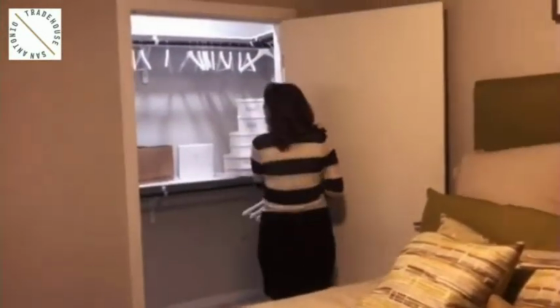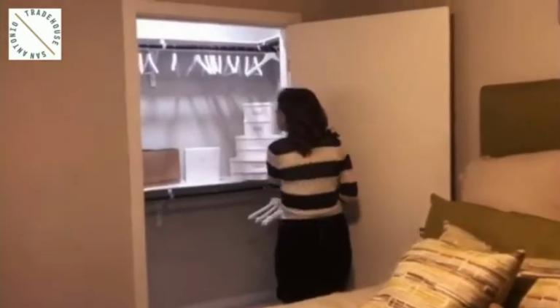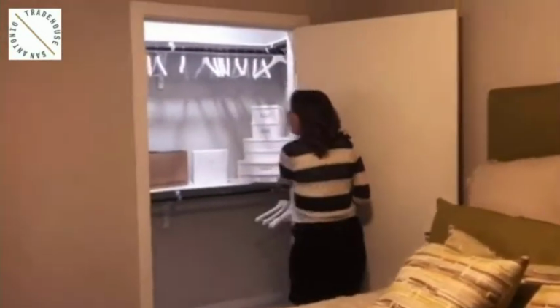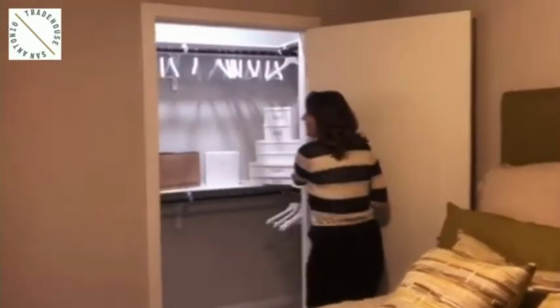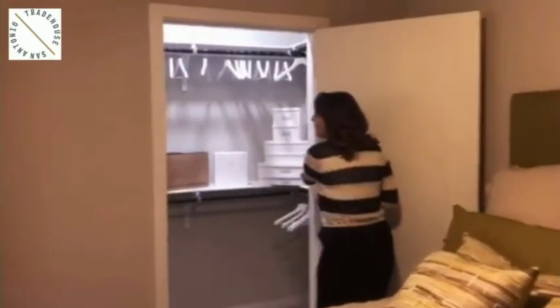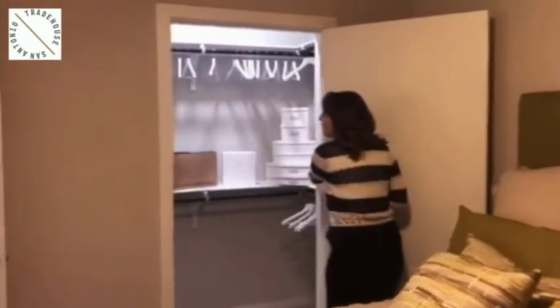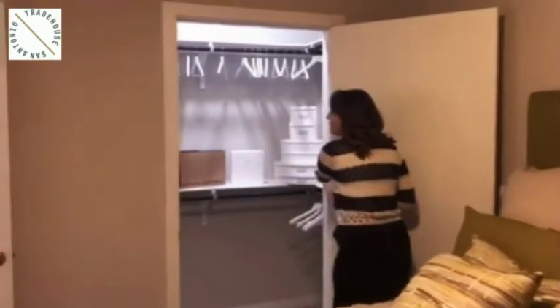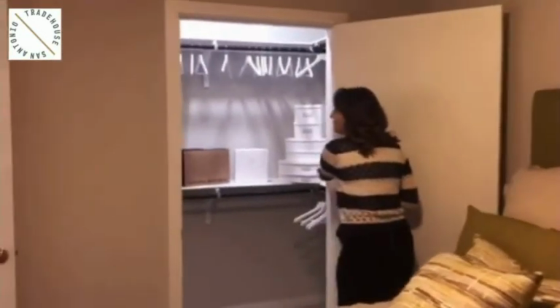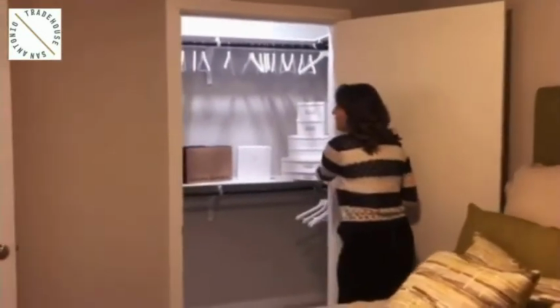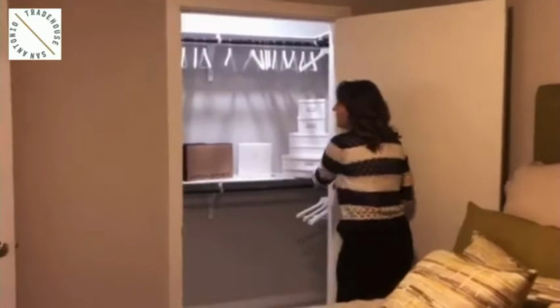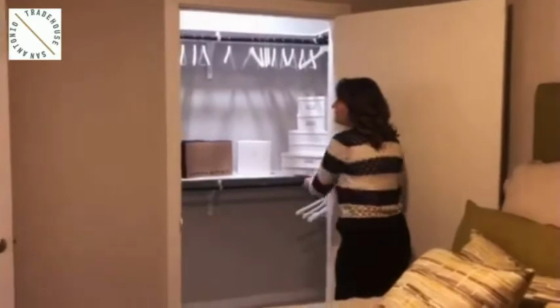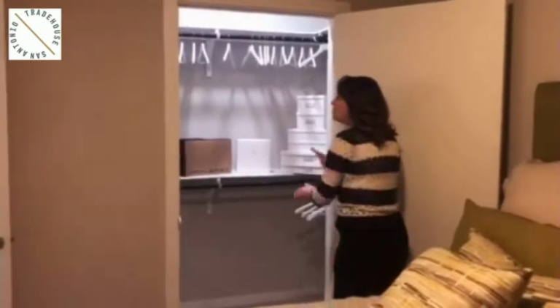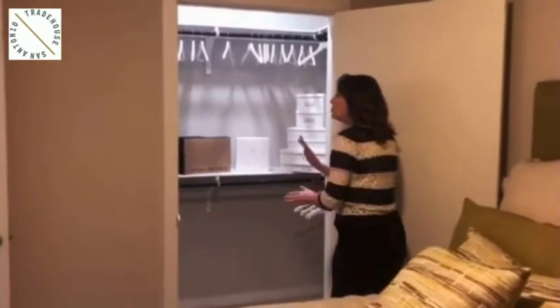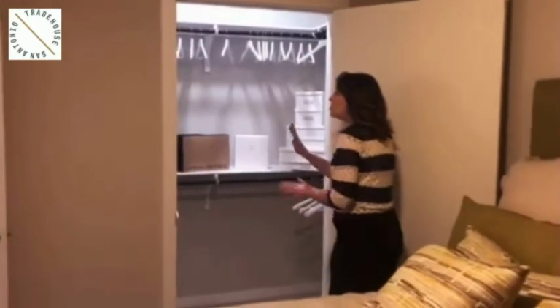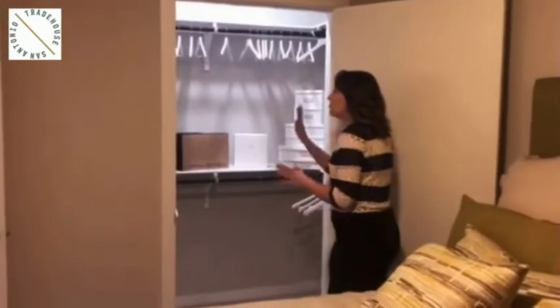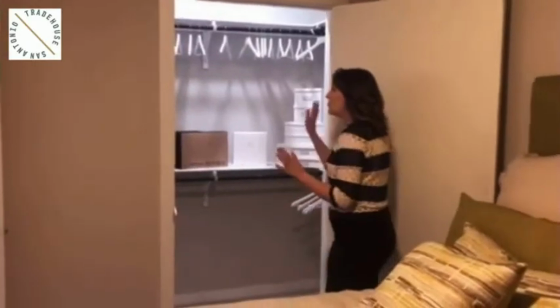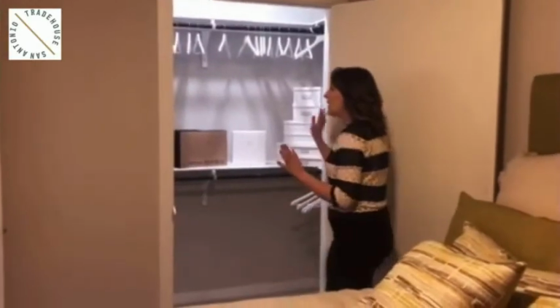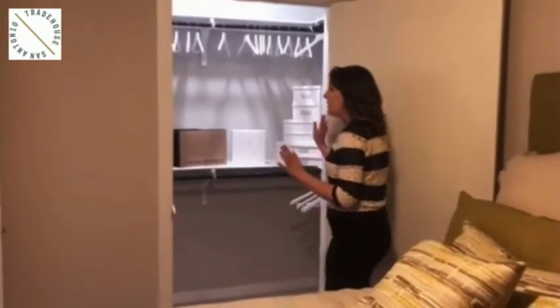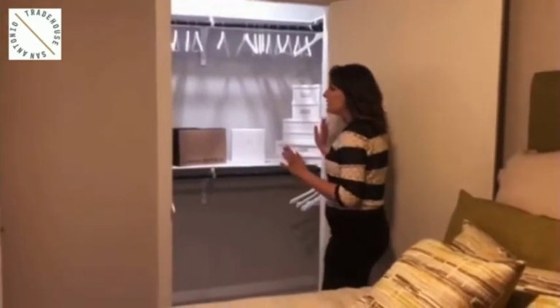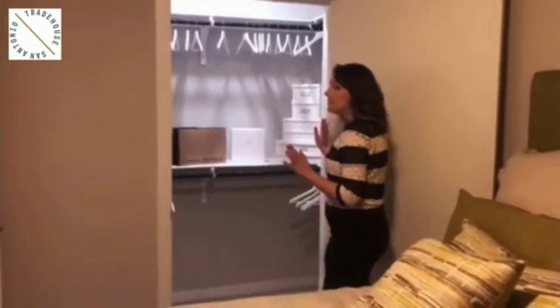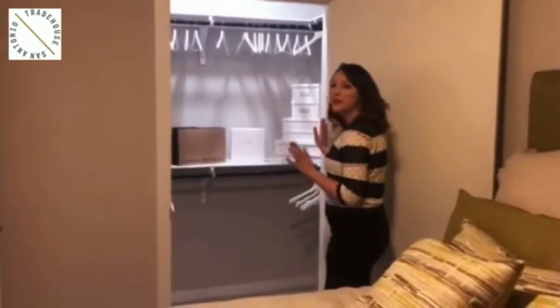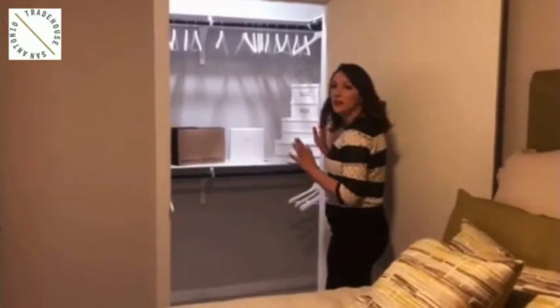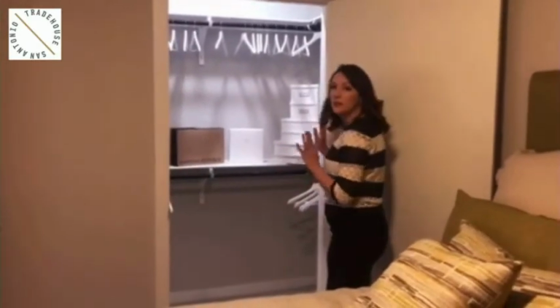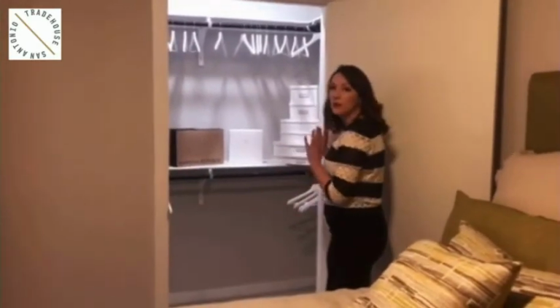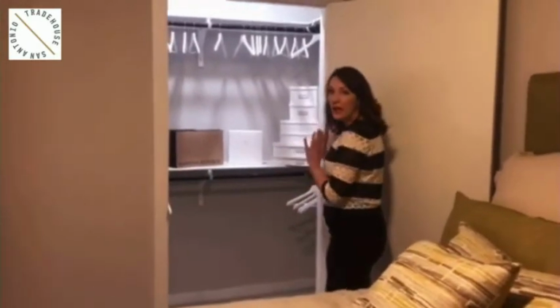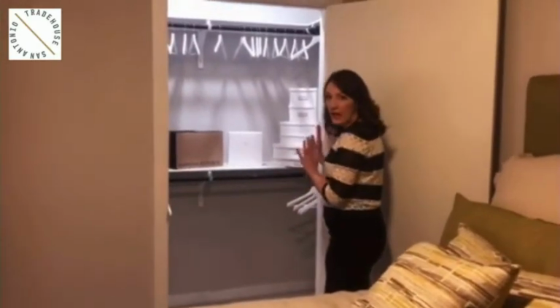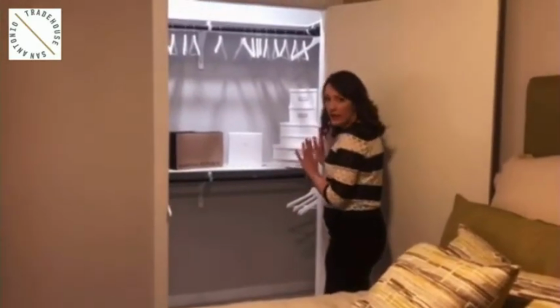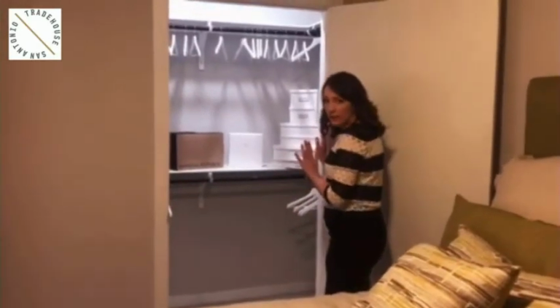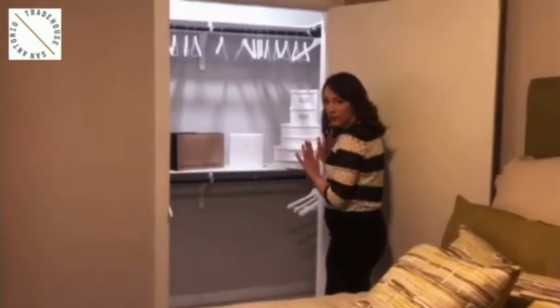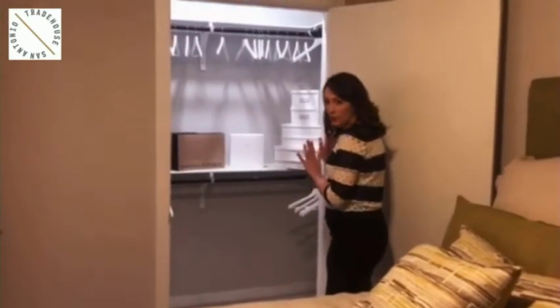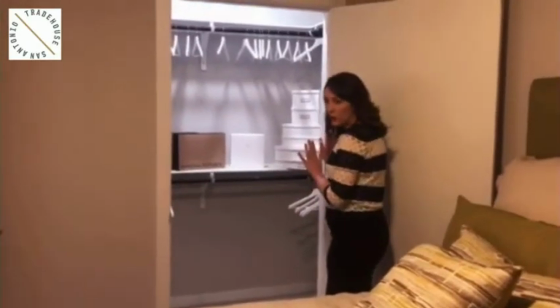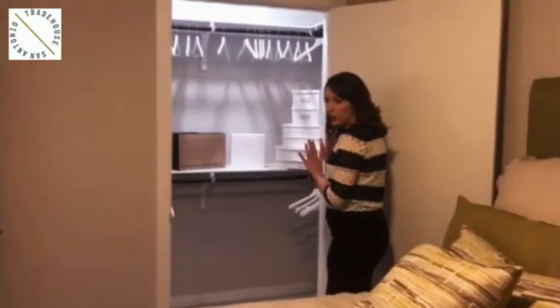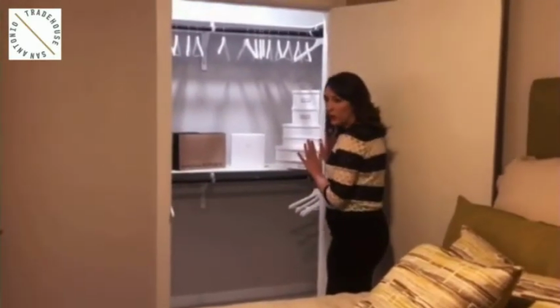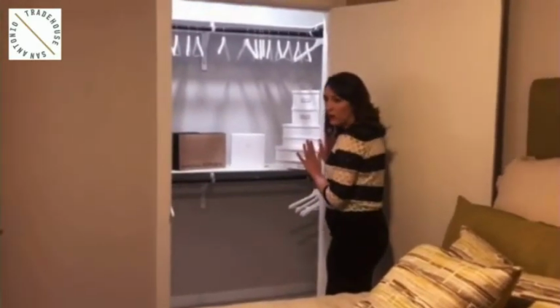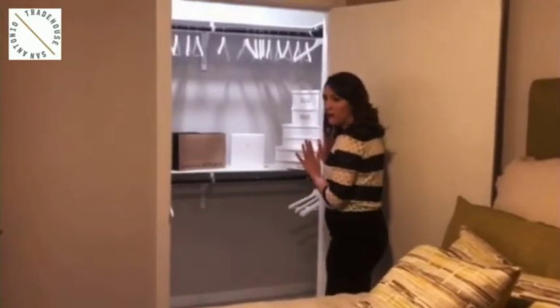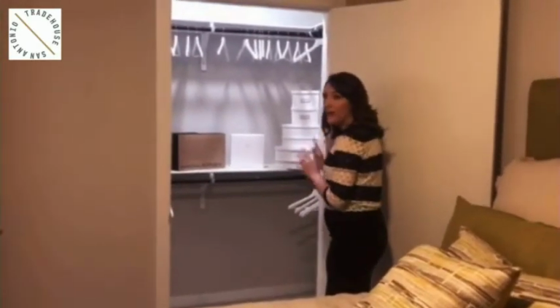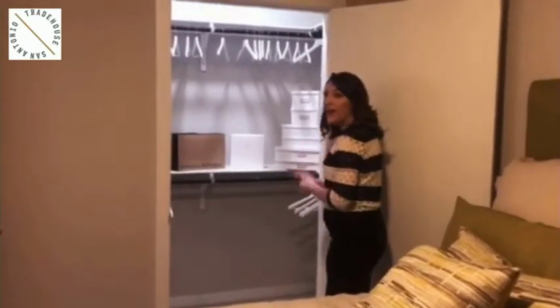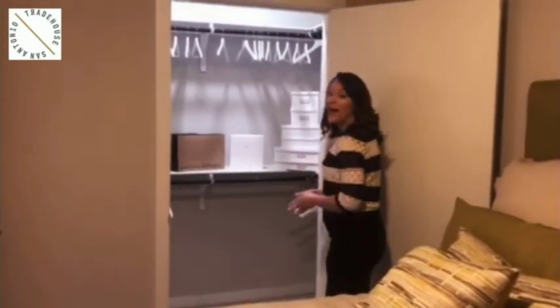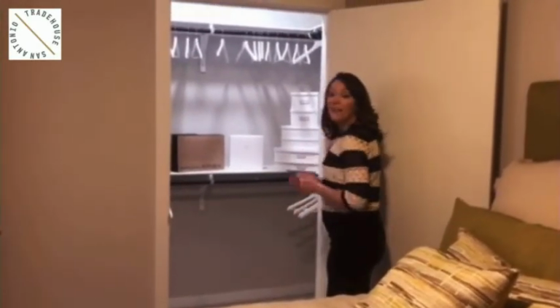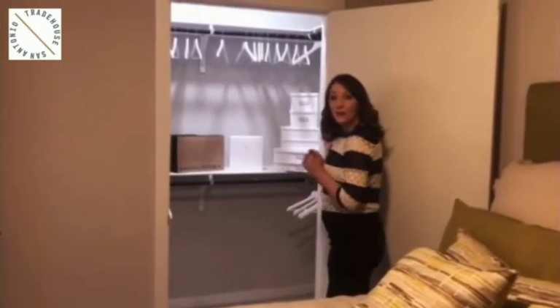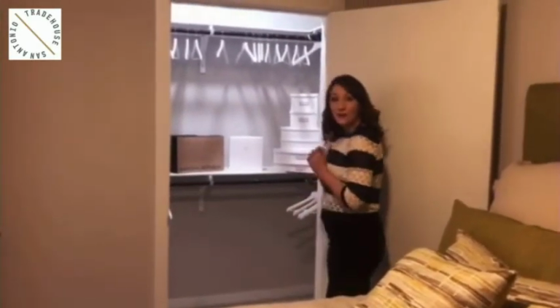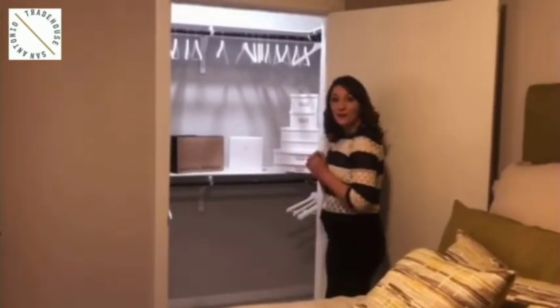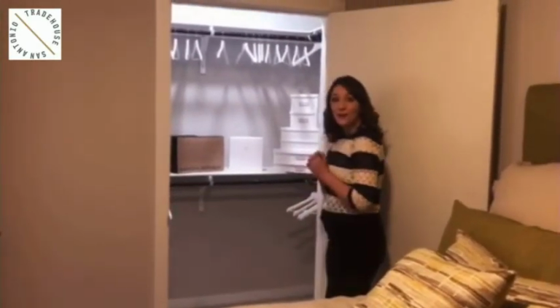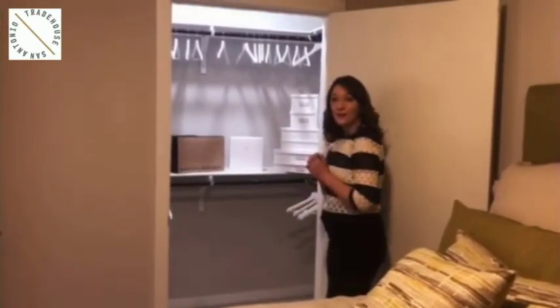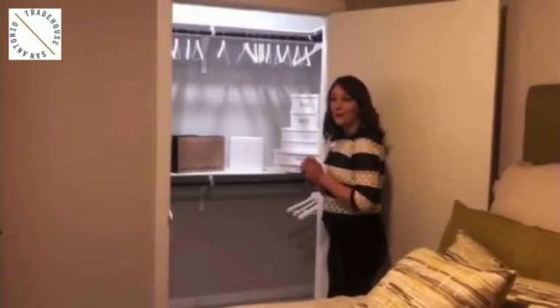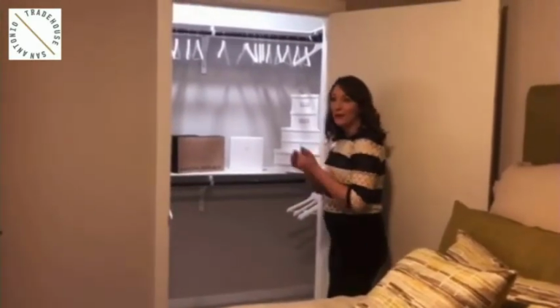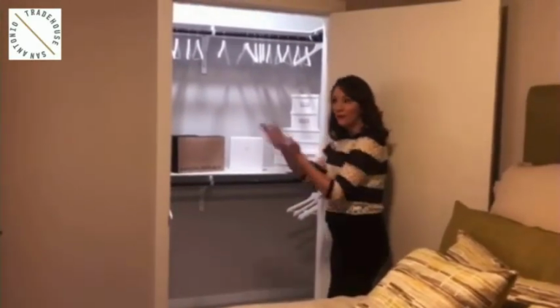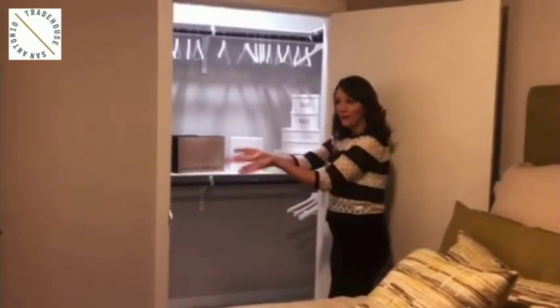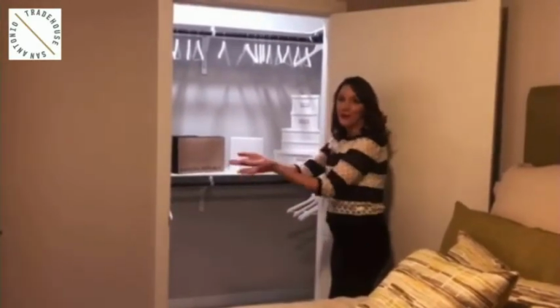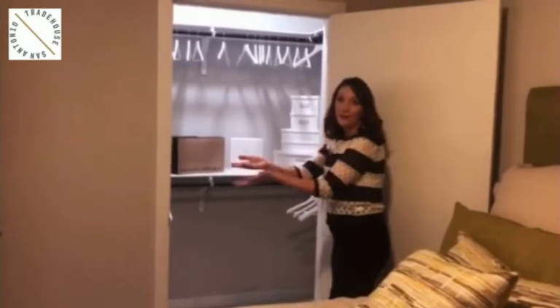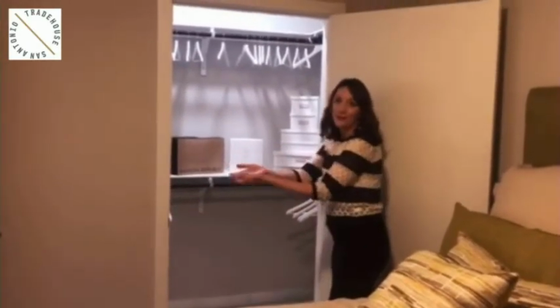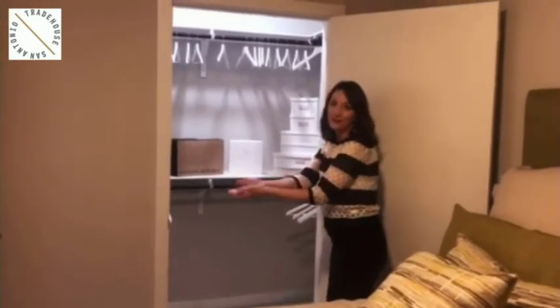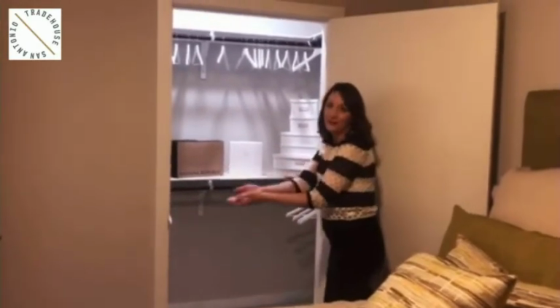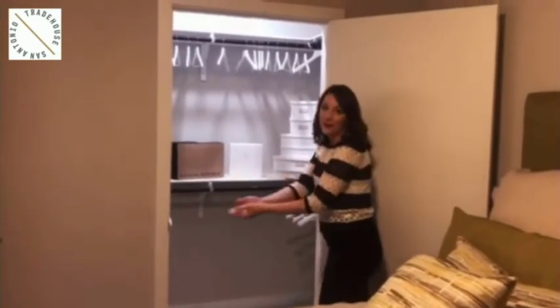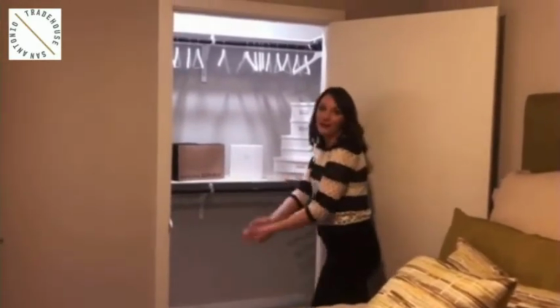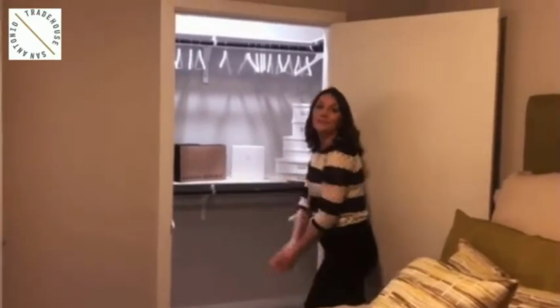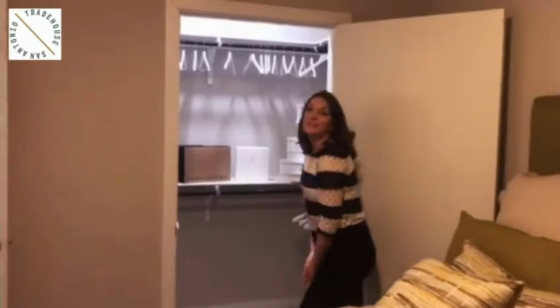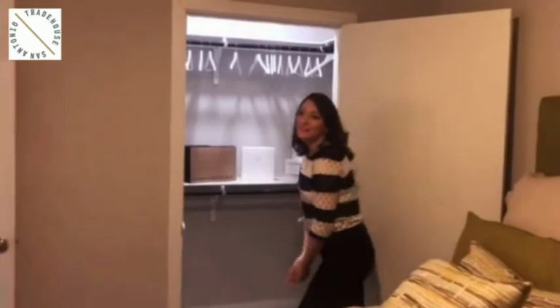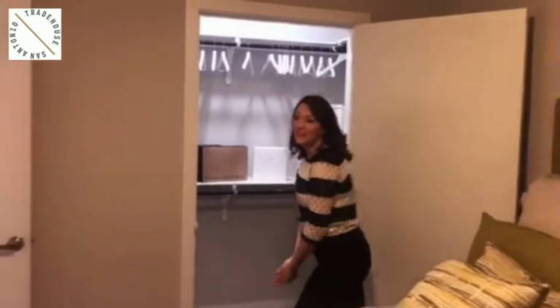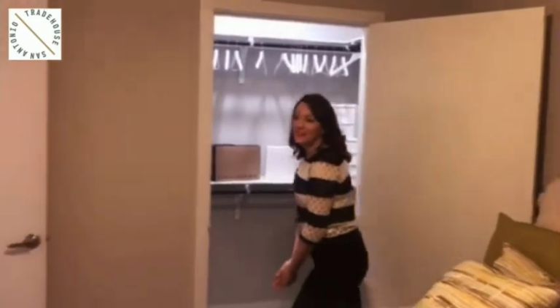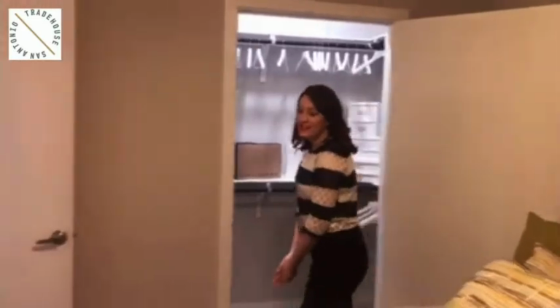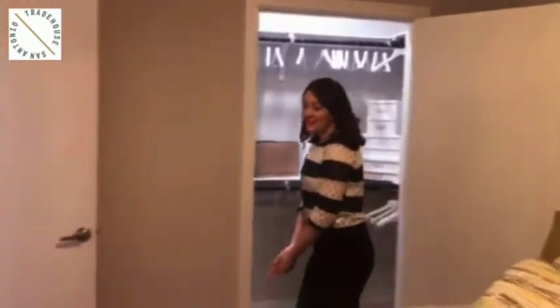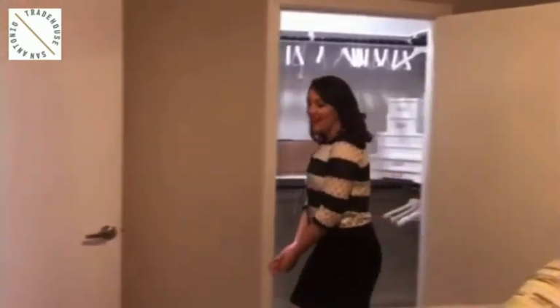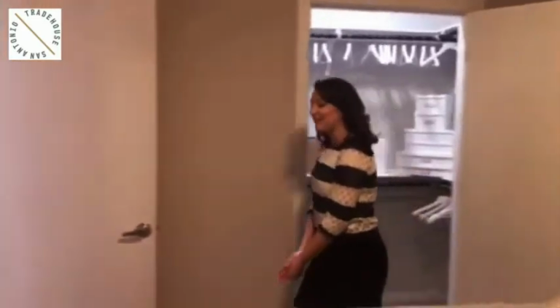The walk-in closet has multiple racks in here, plenty of room to work with. And then you also have your bathroom right across the way — let's take a look at that.